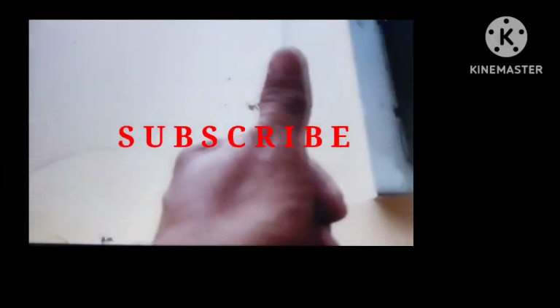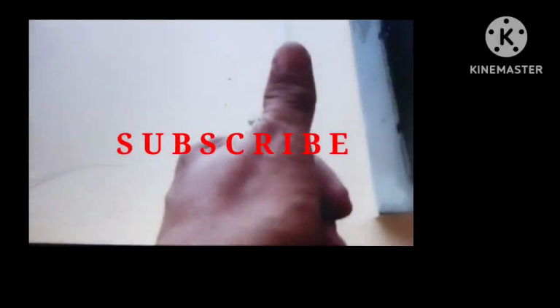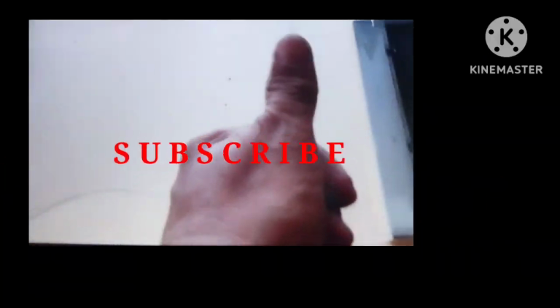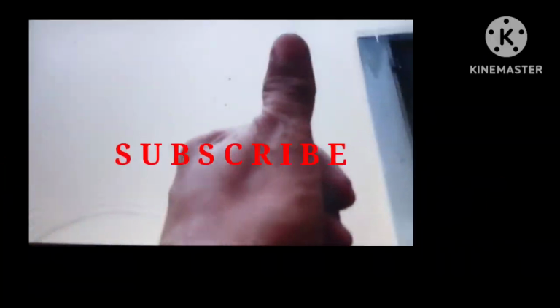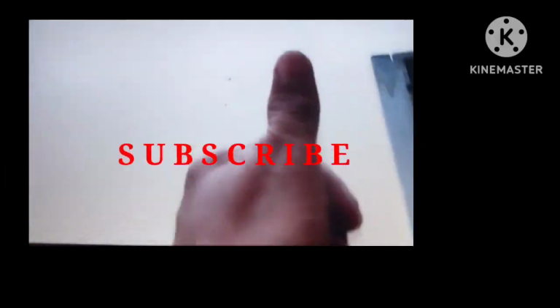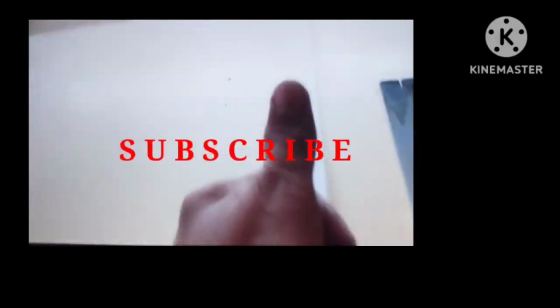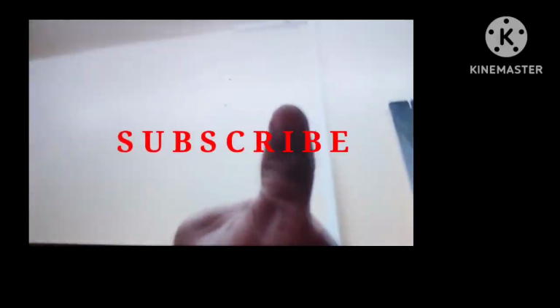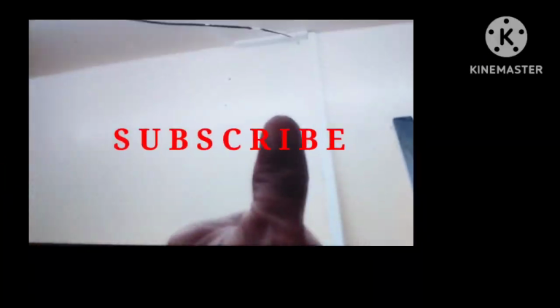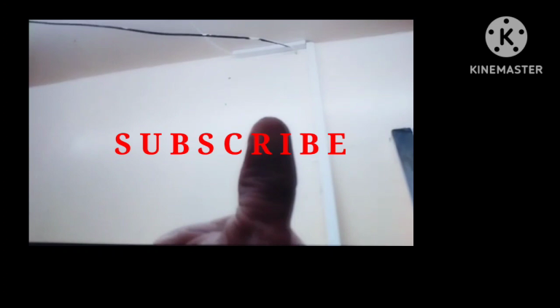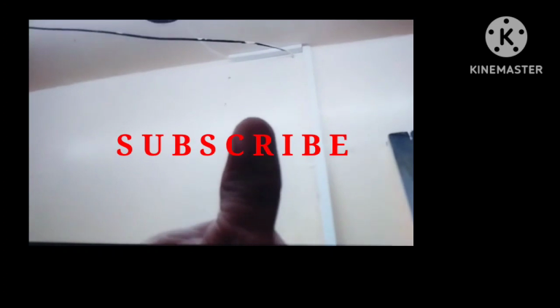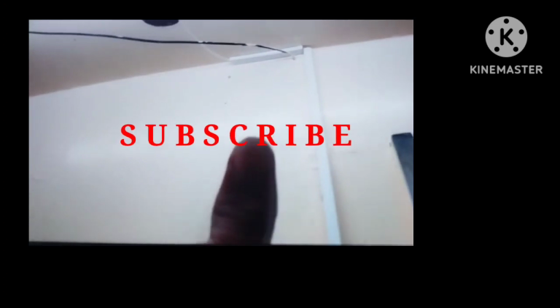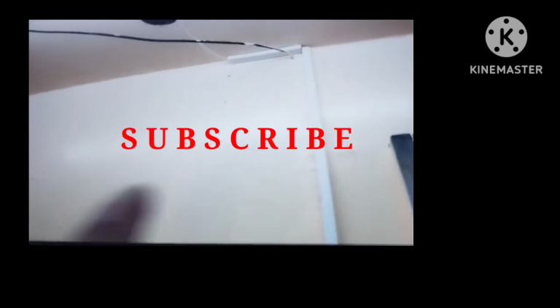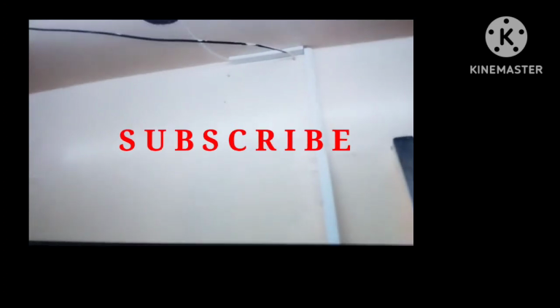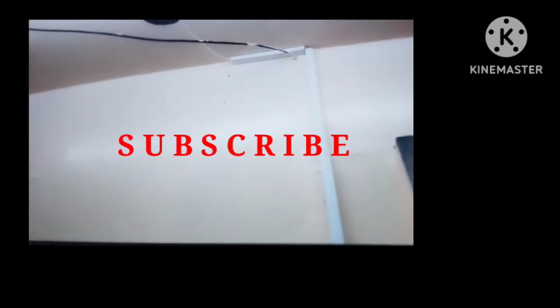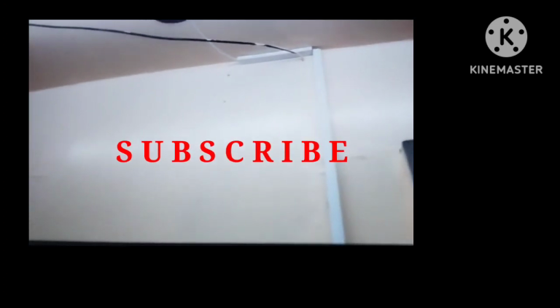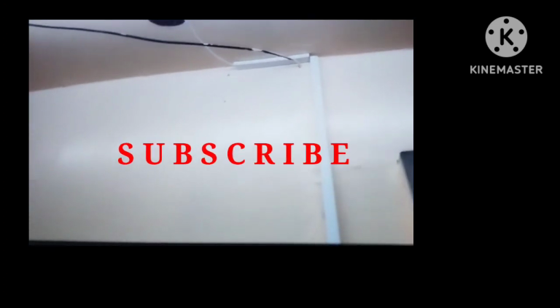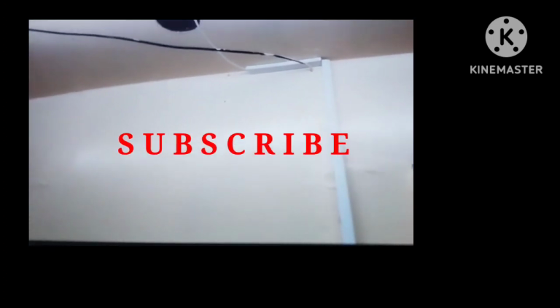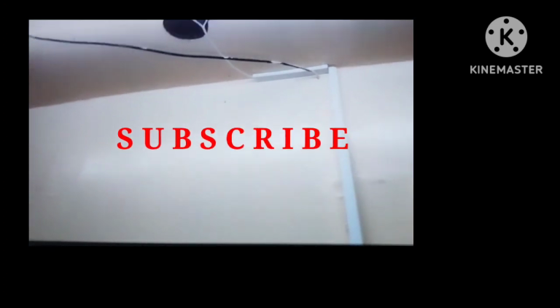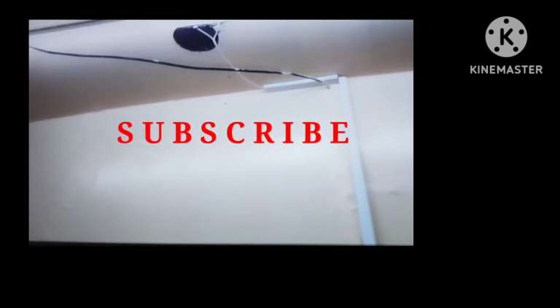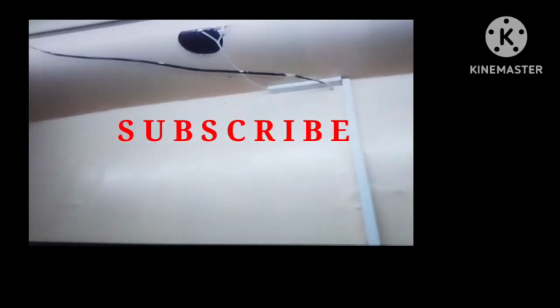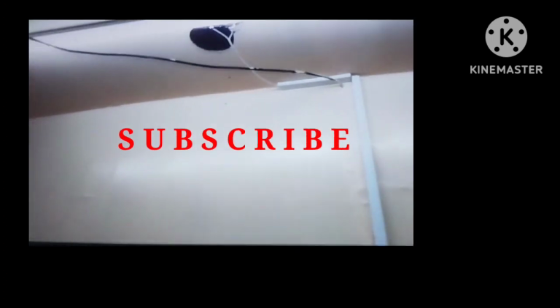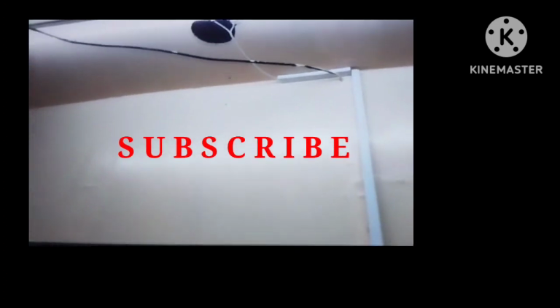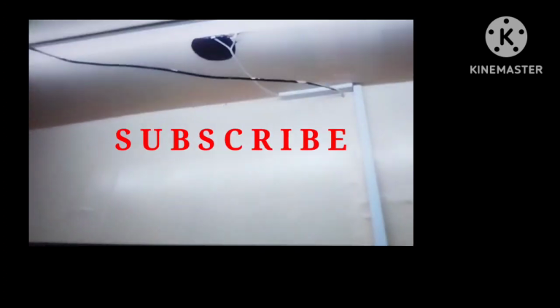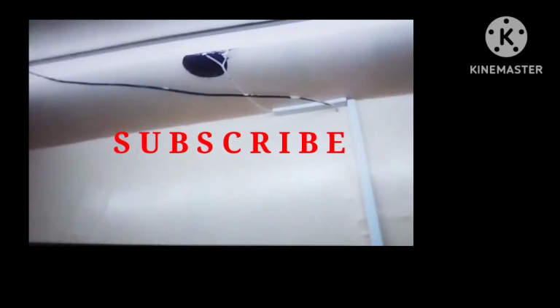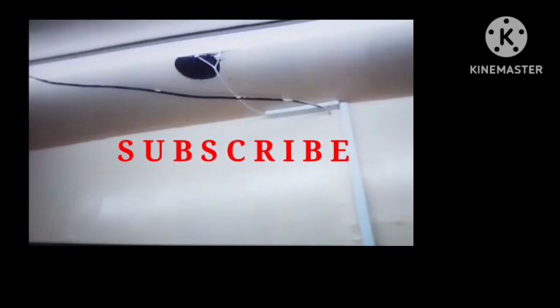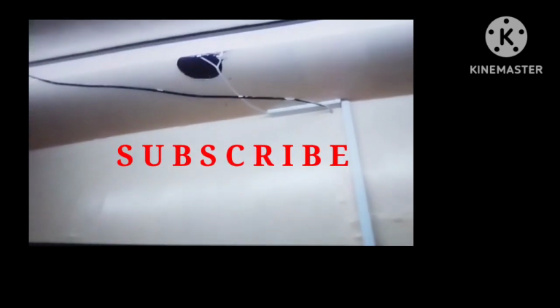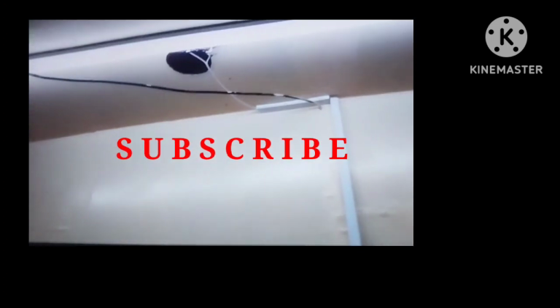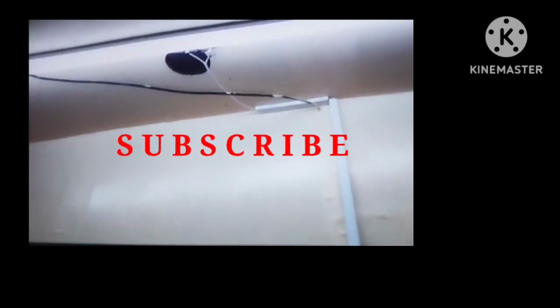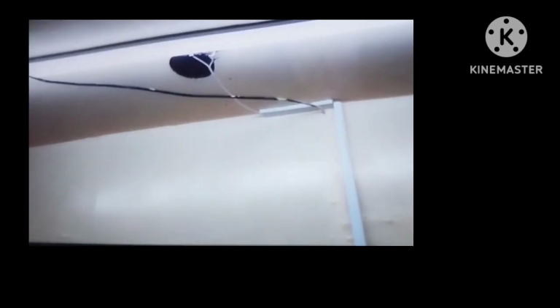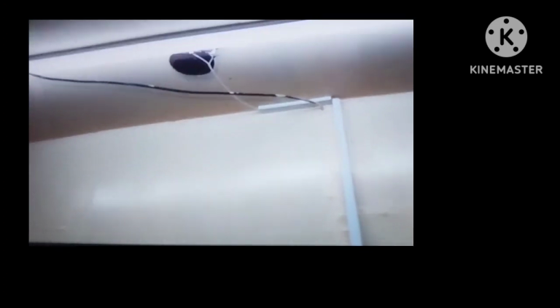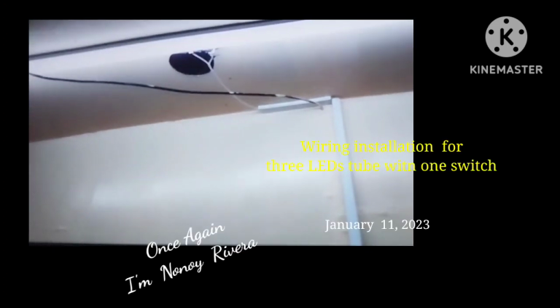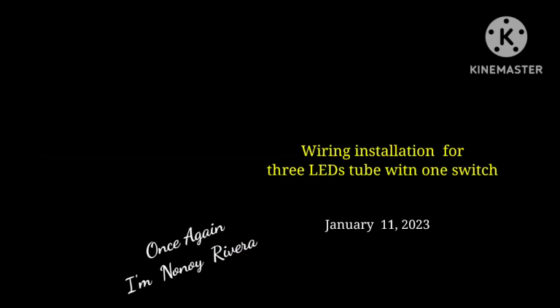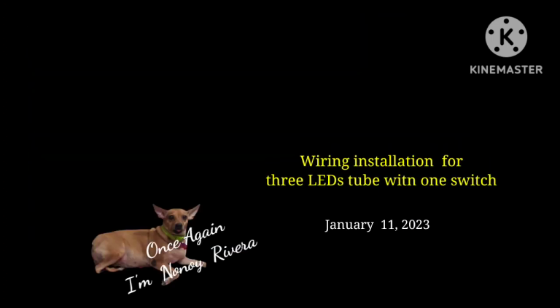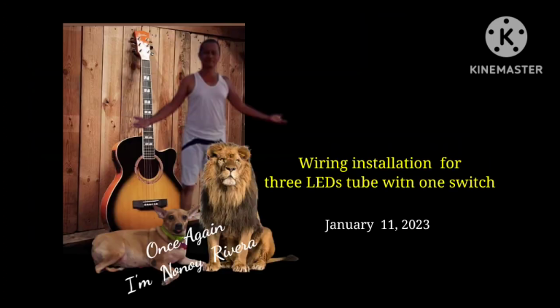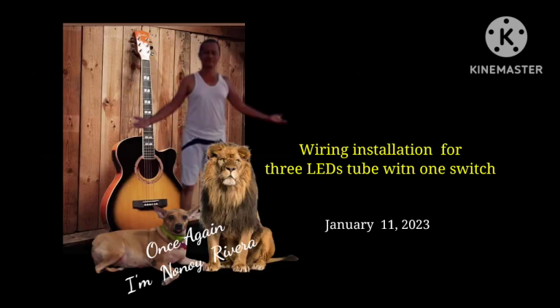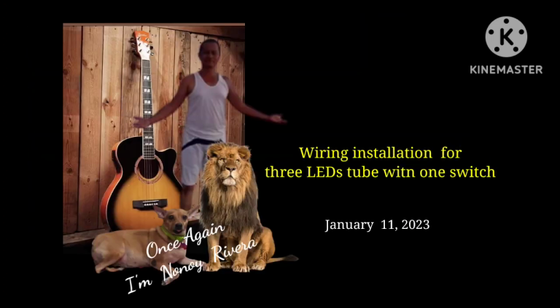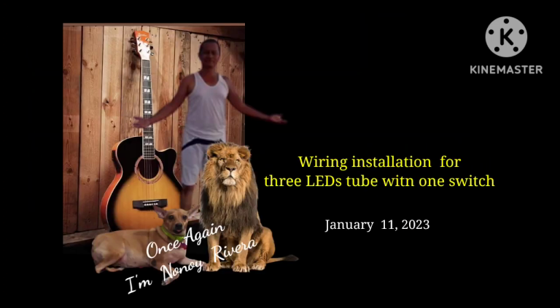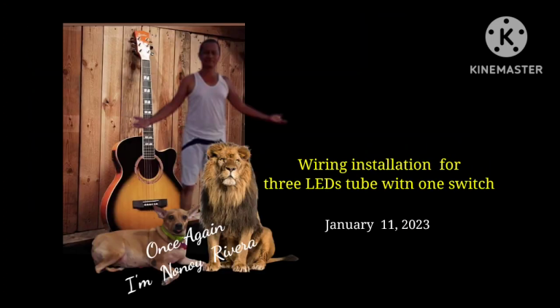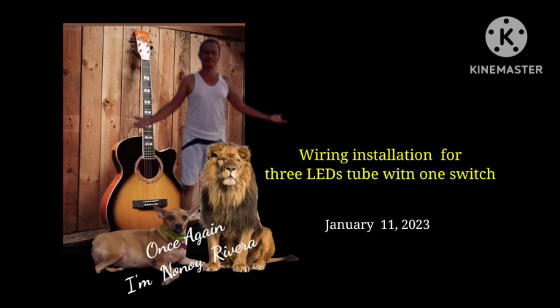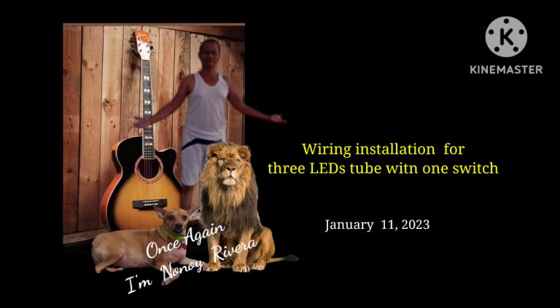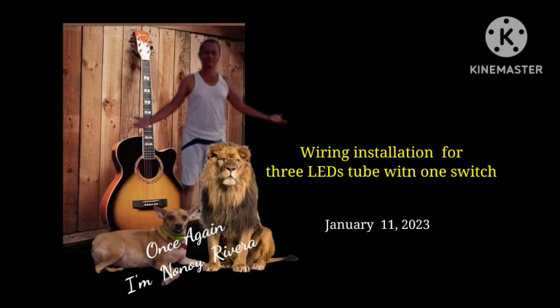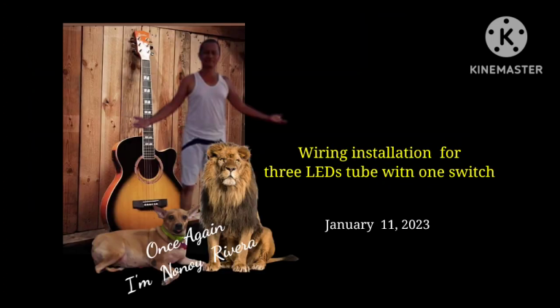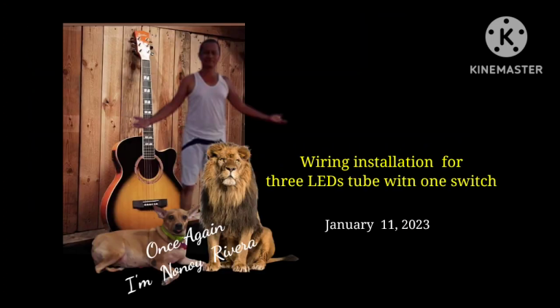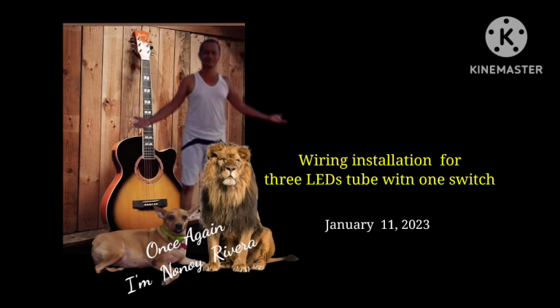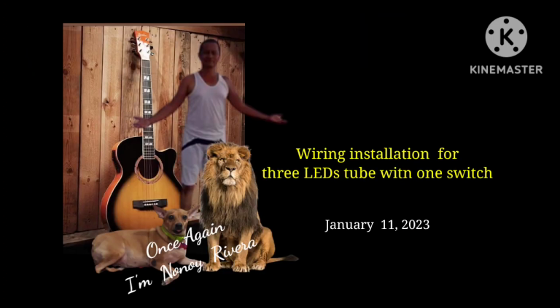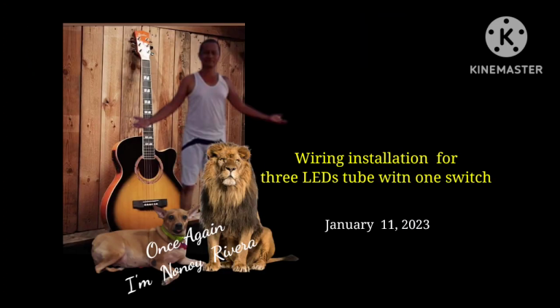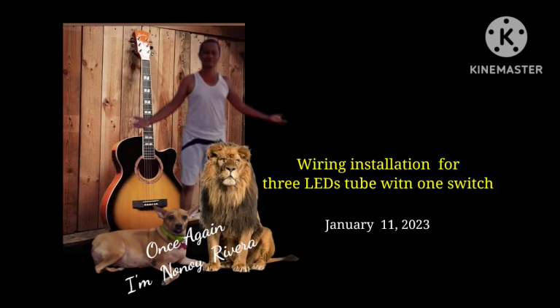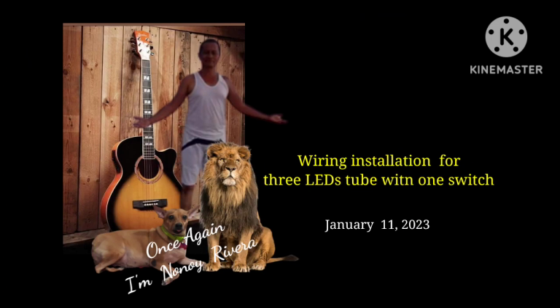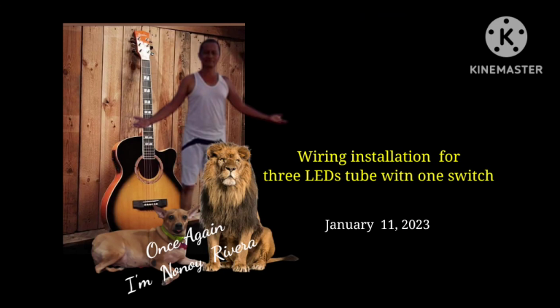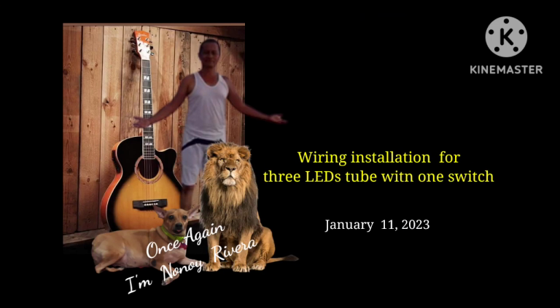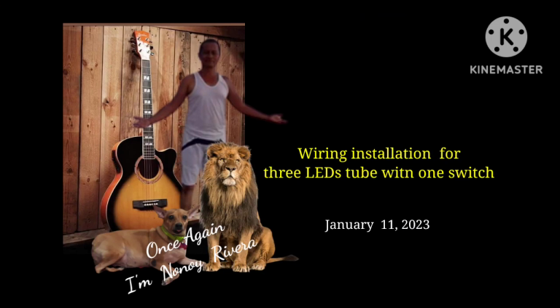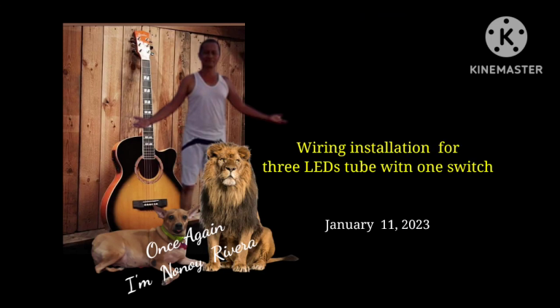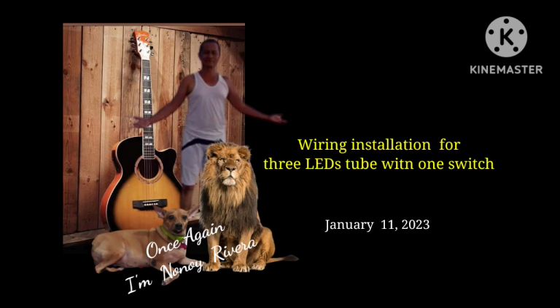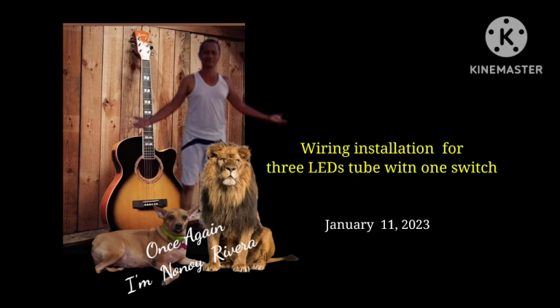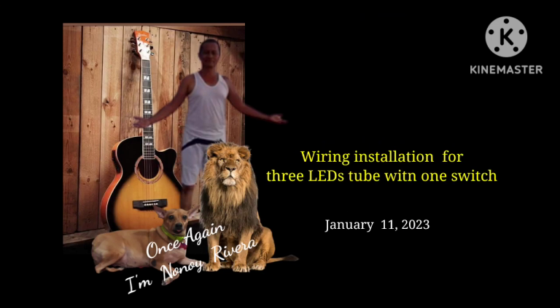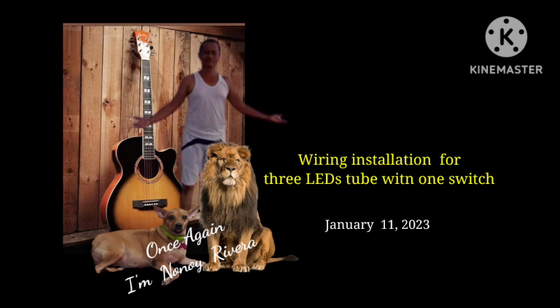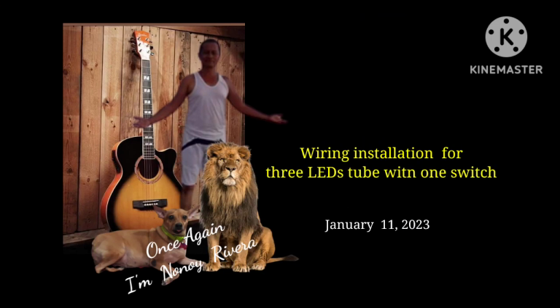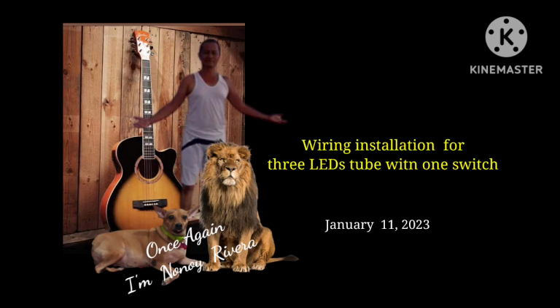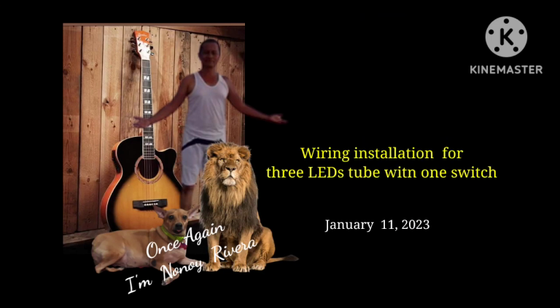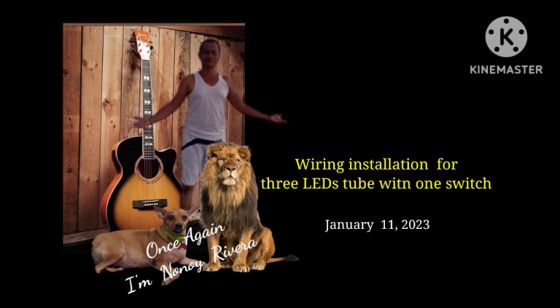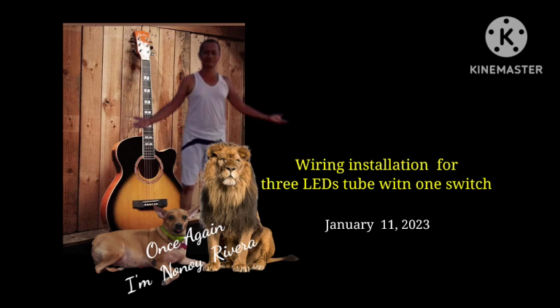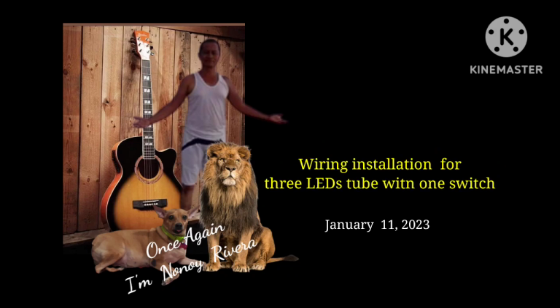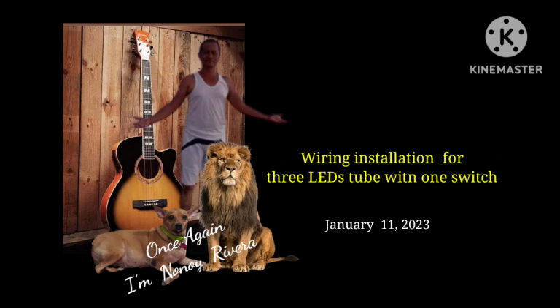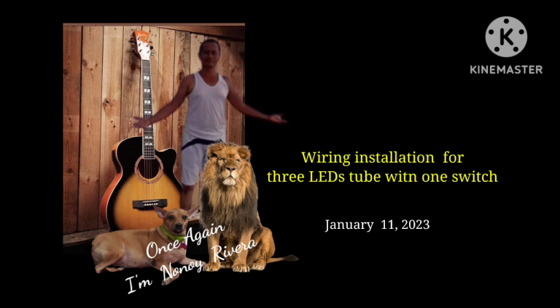Three LED tubes installation with one switch. Thank you for watching.